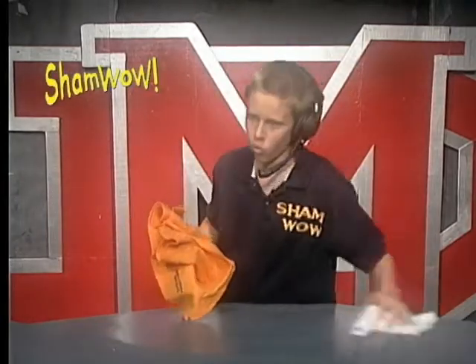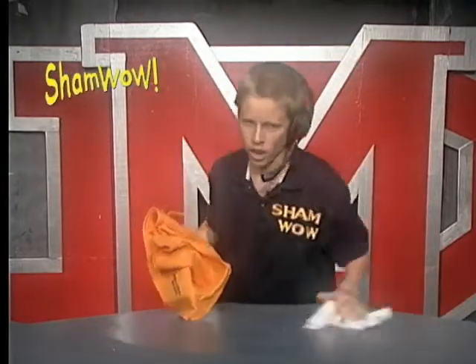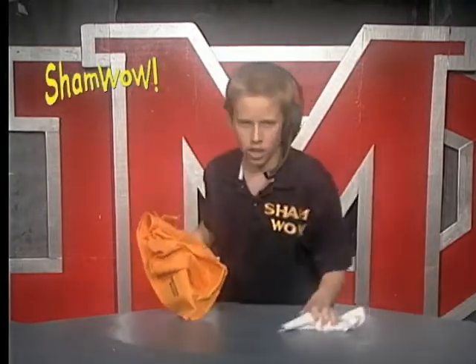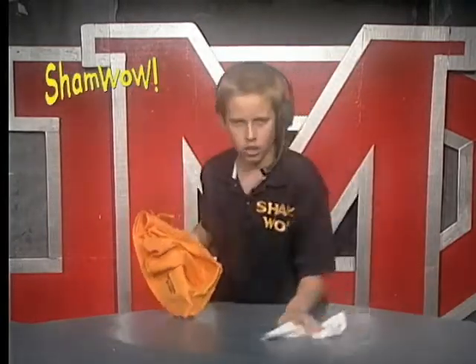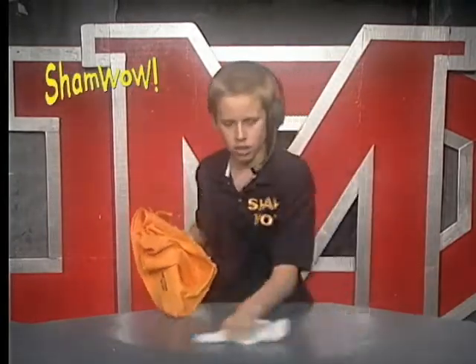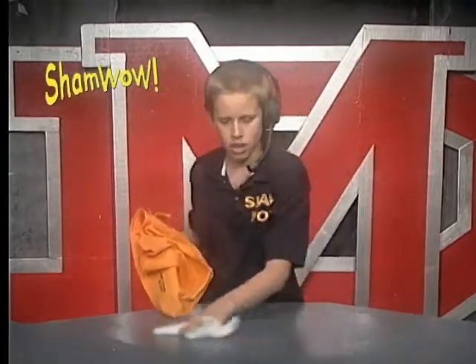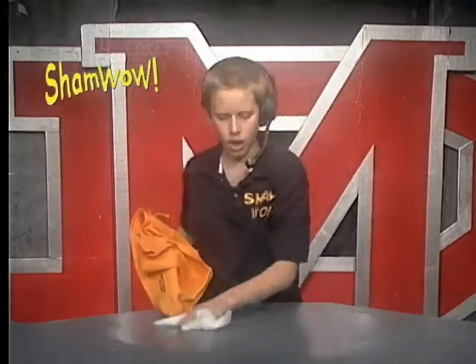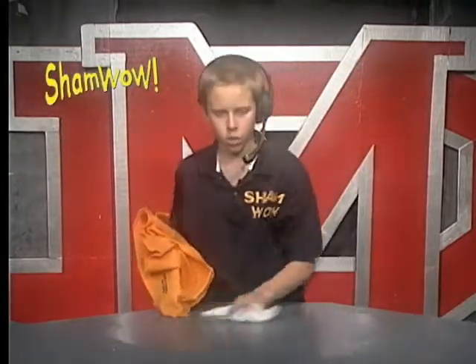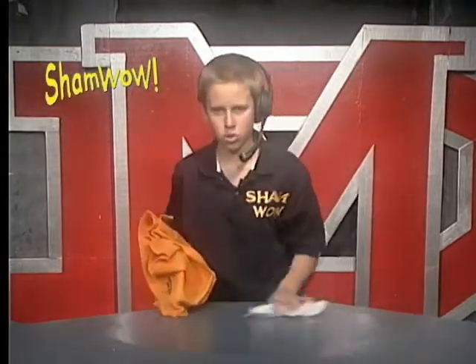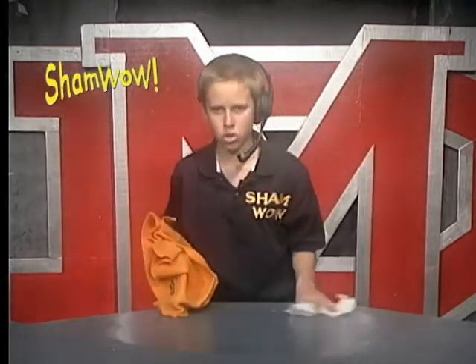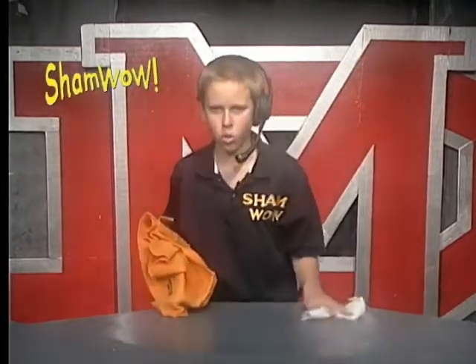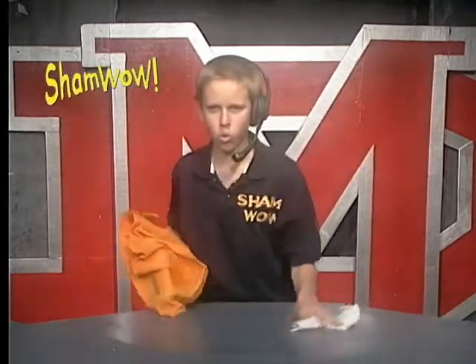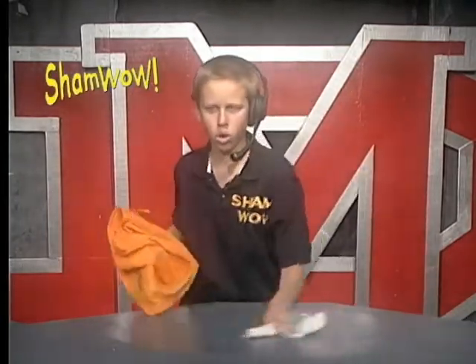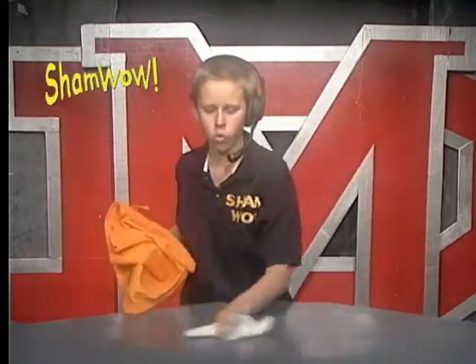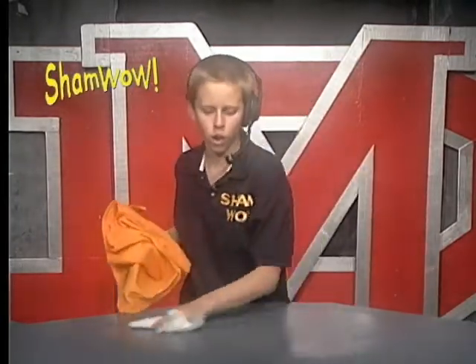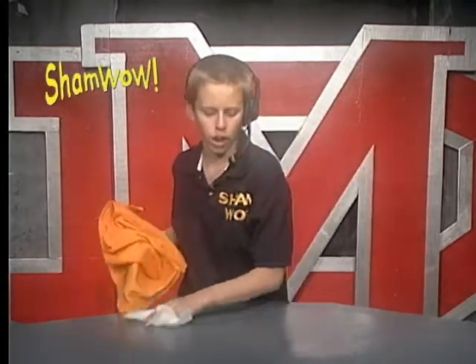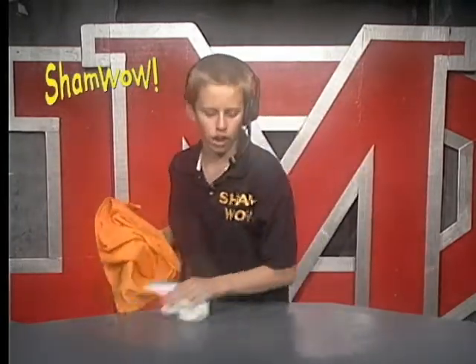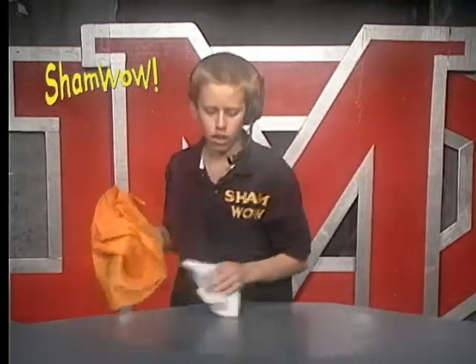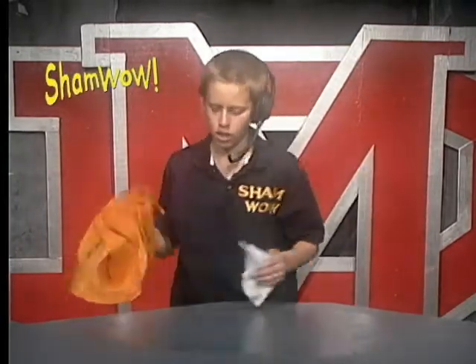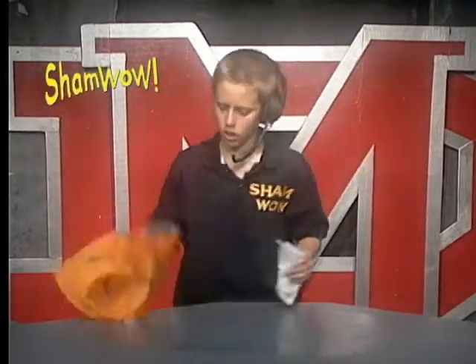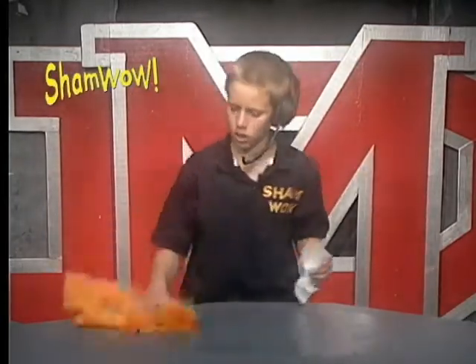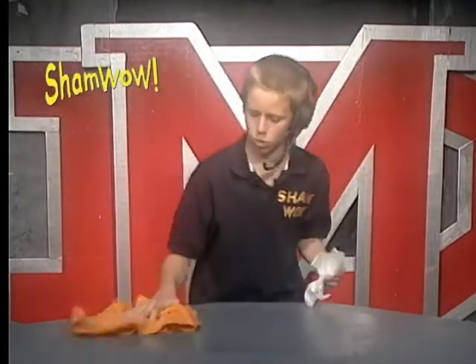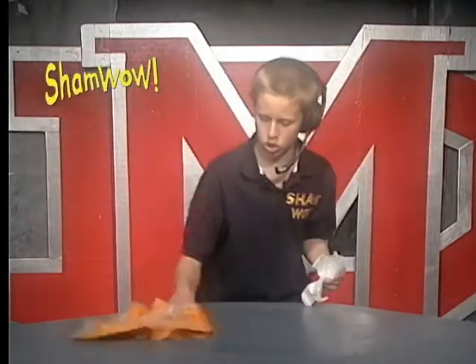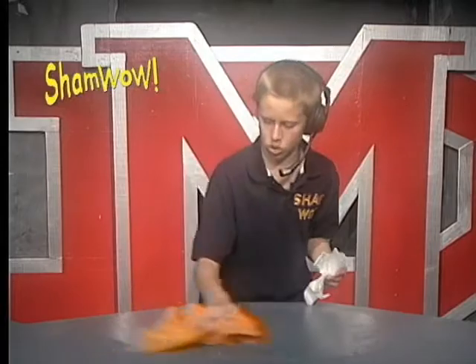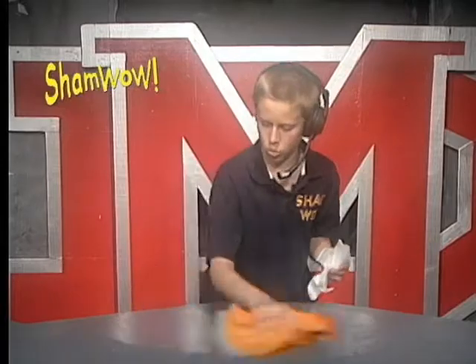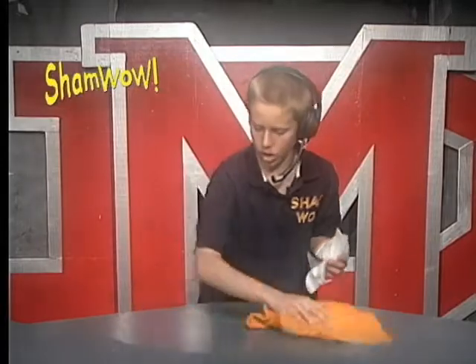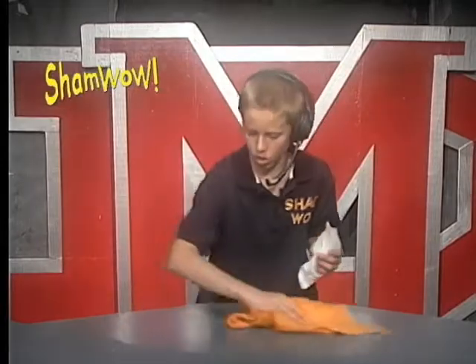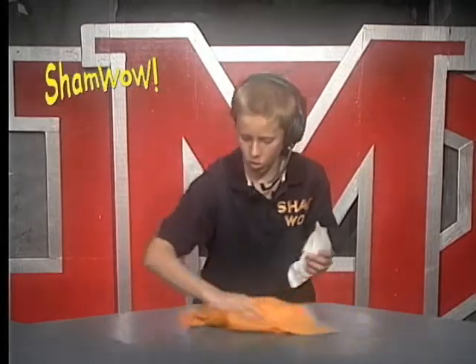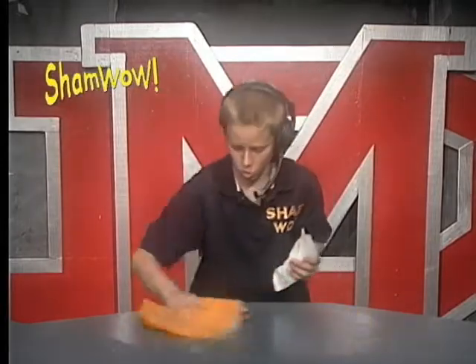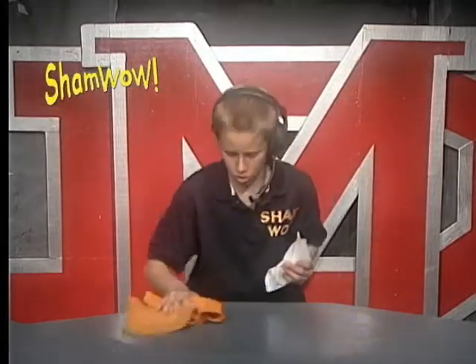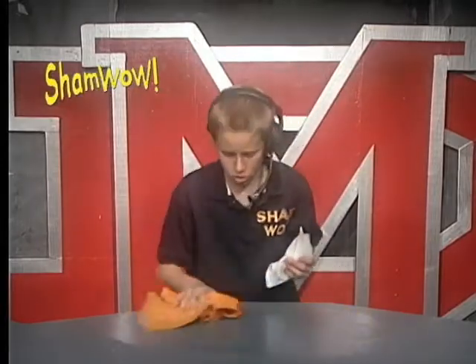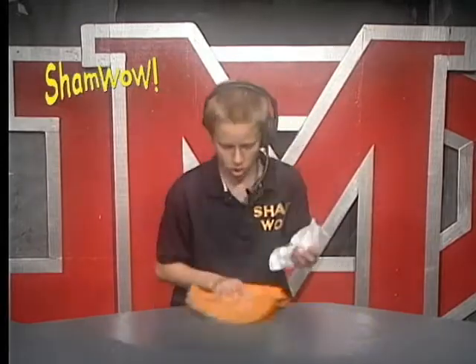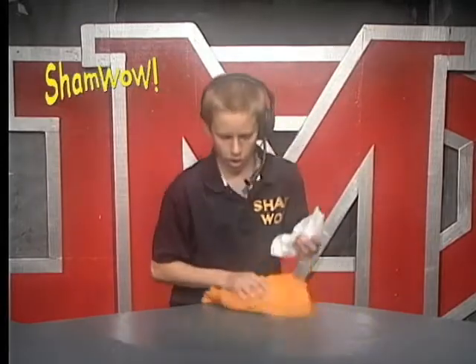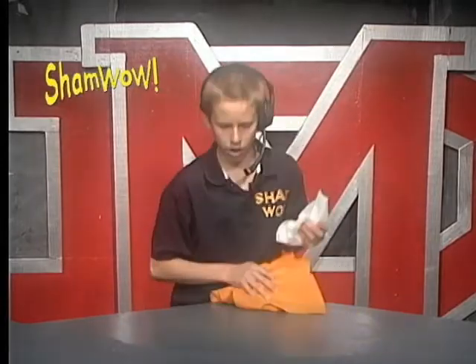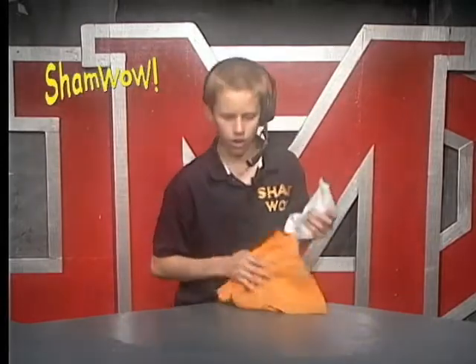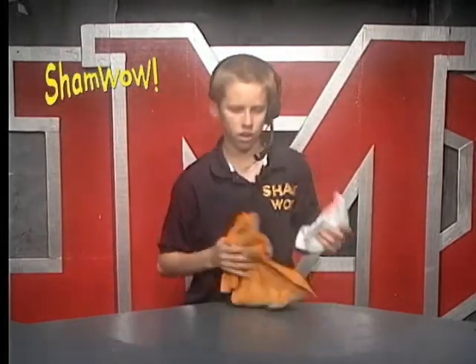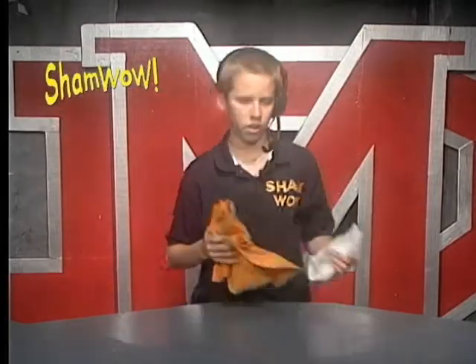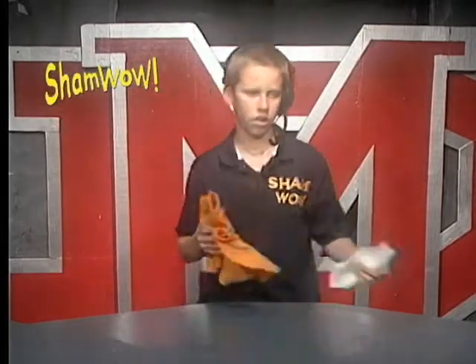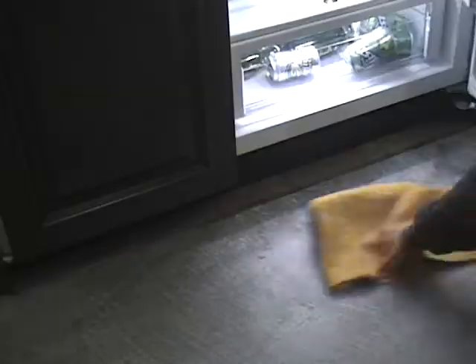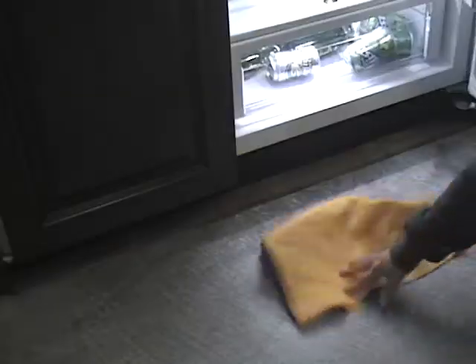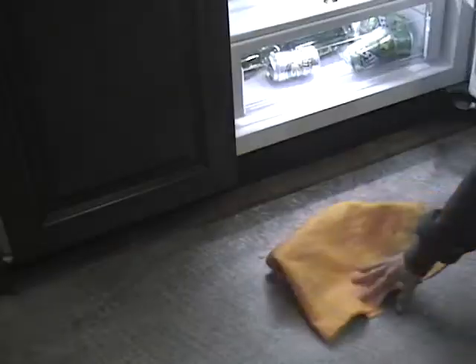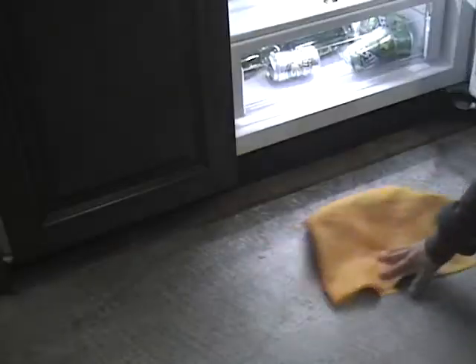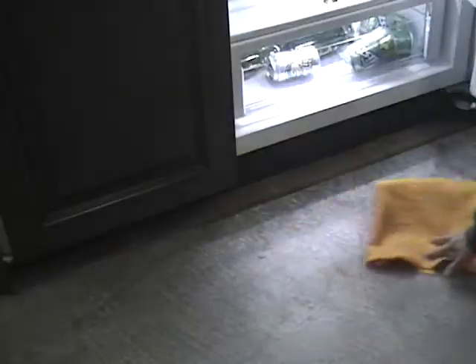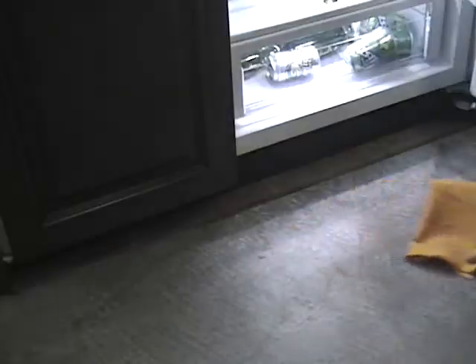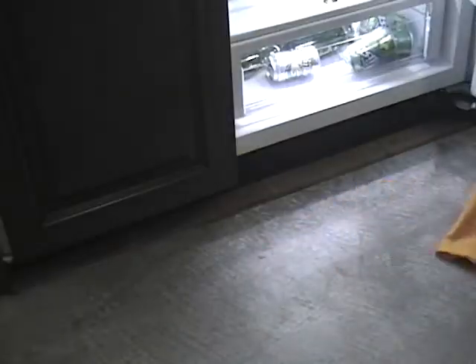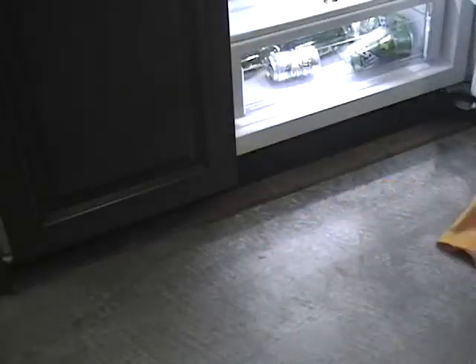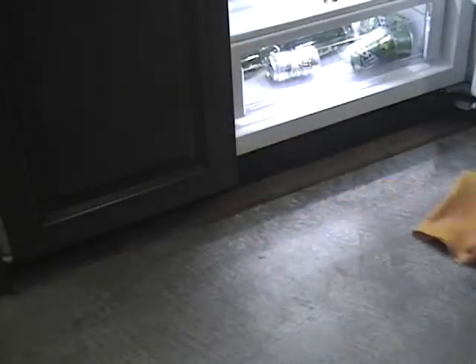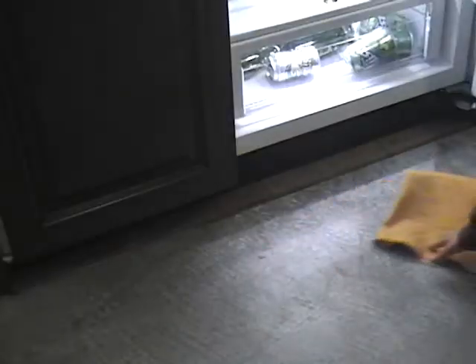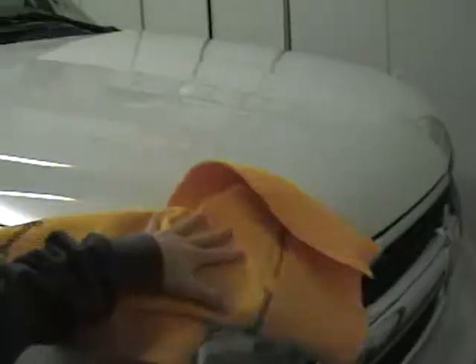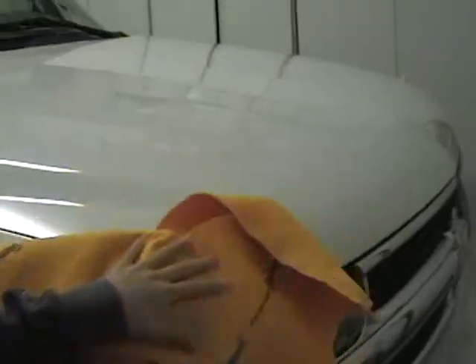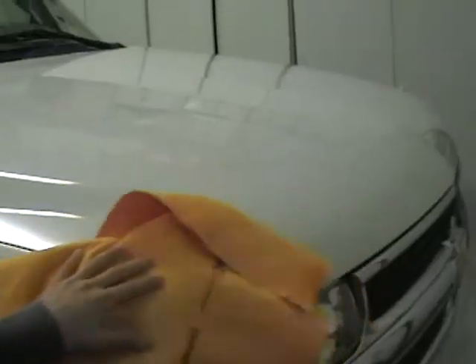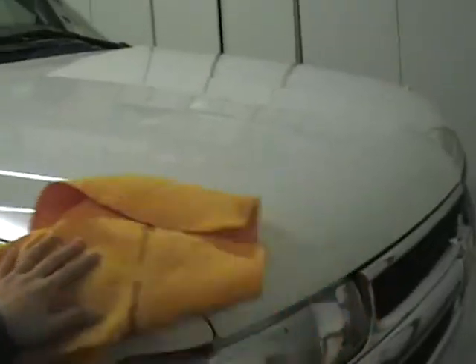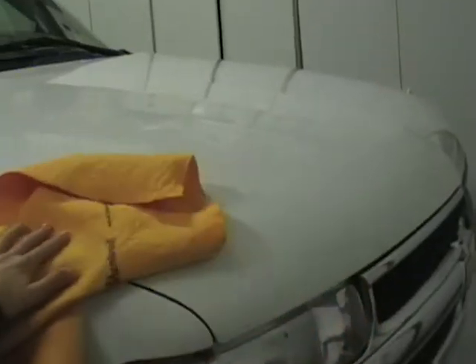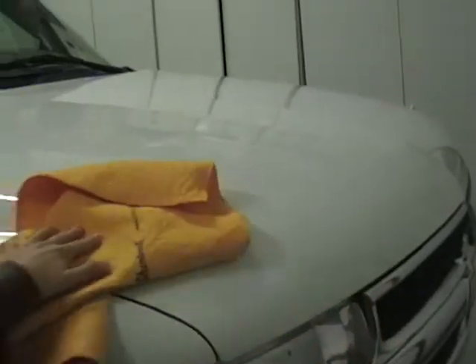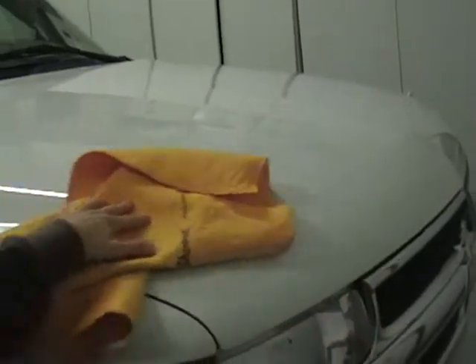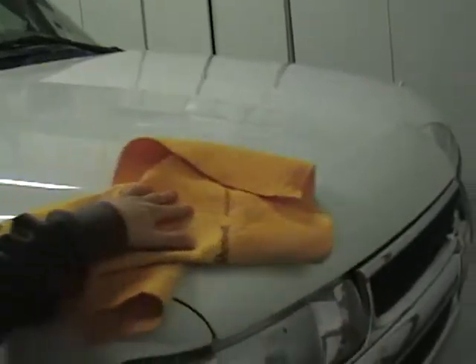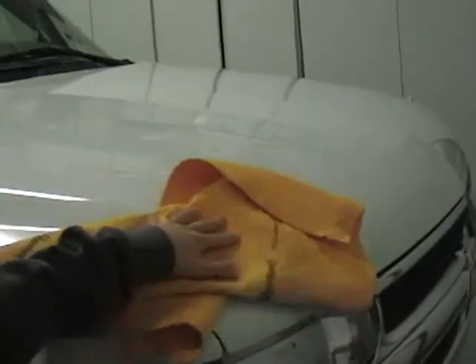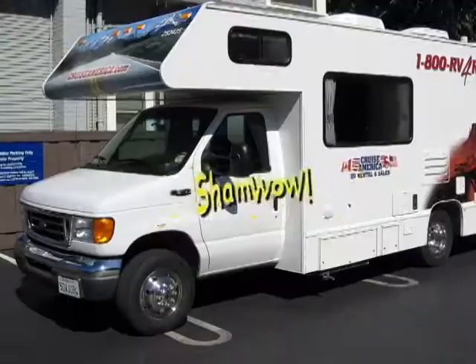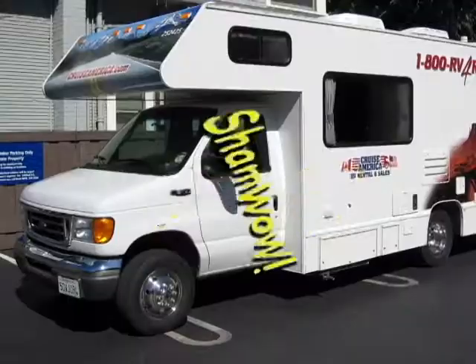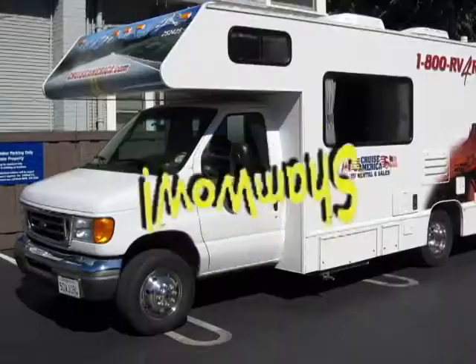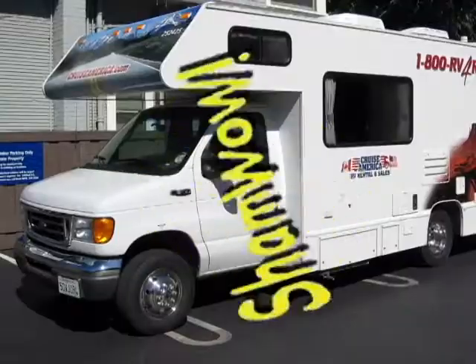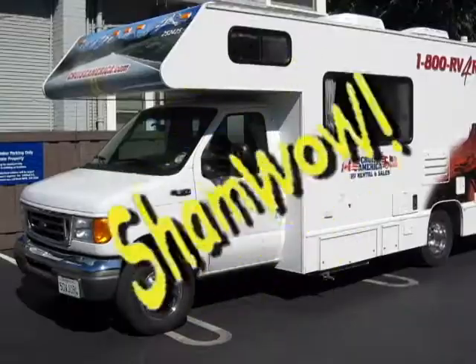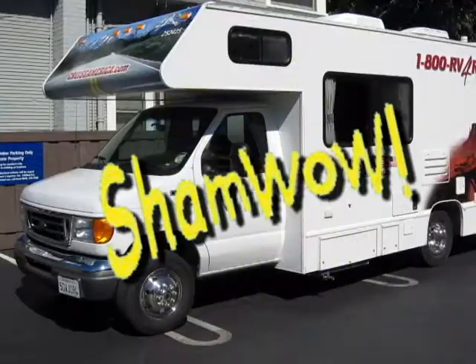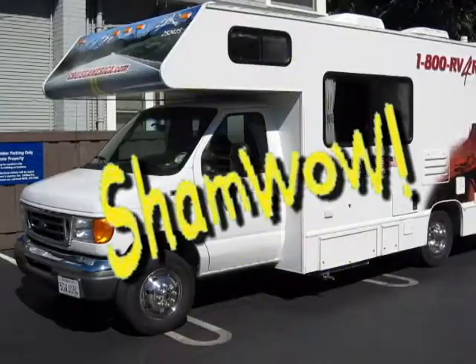Regular towels don't work wet. This works wet or dry. This is for the house, the boat, the car, the RV.